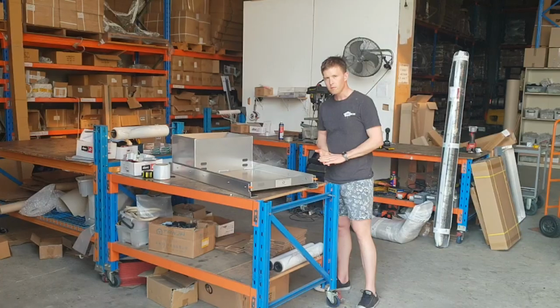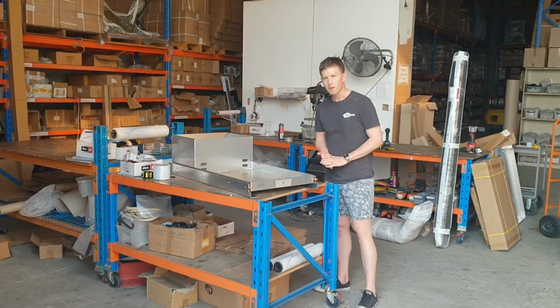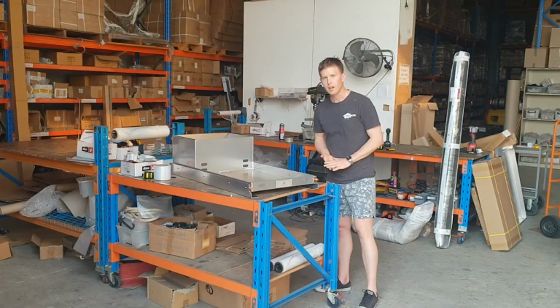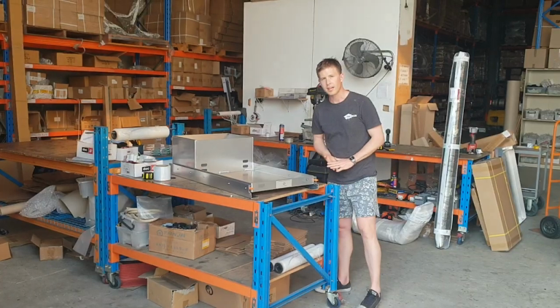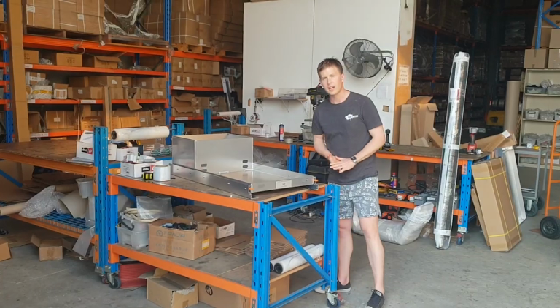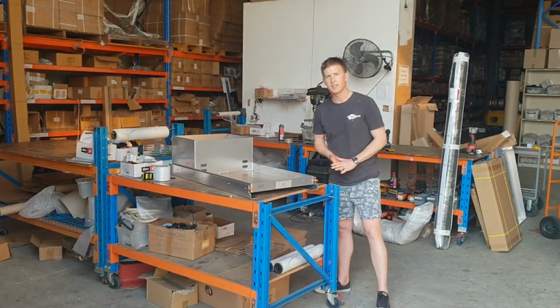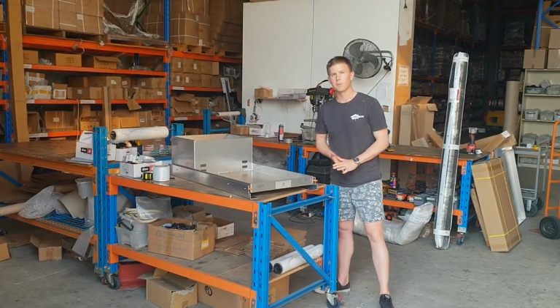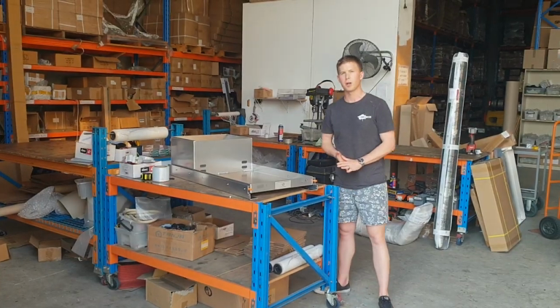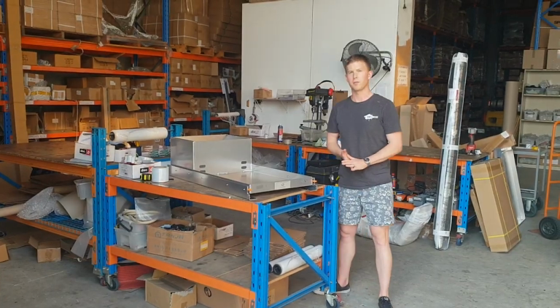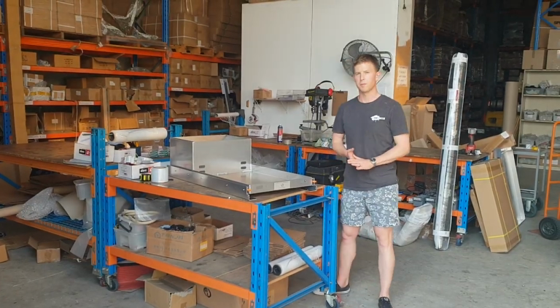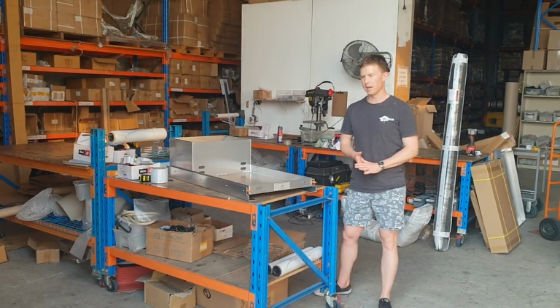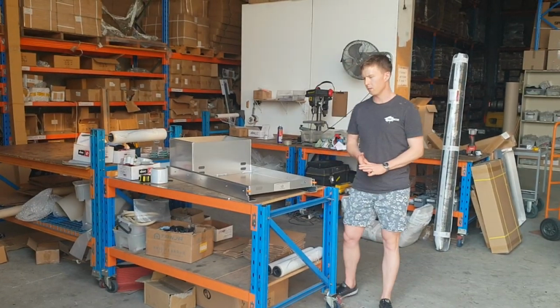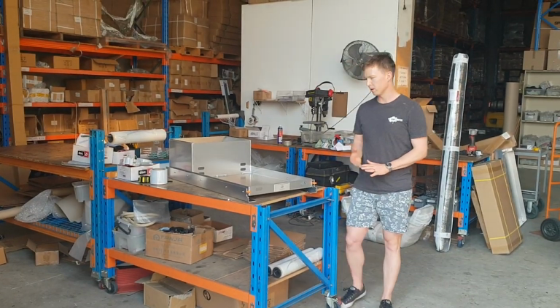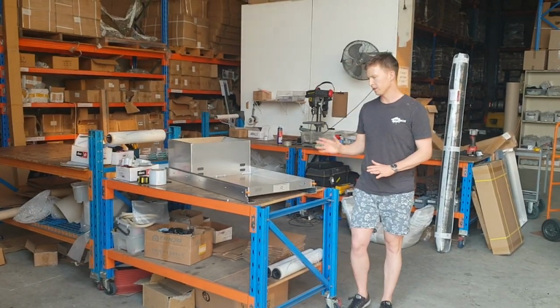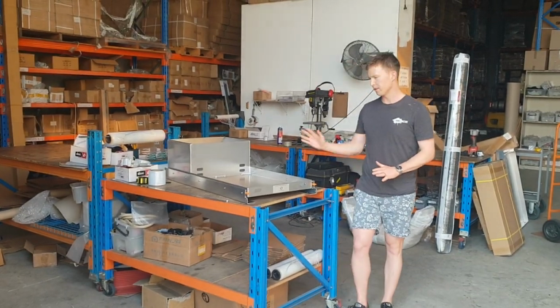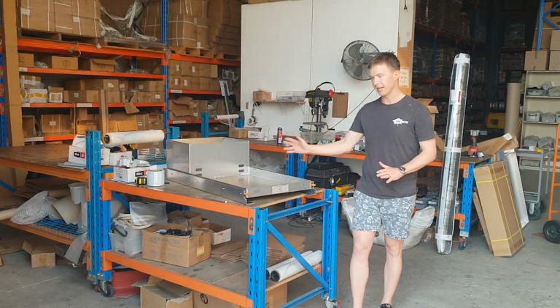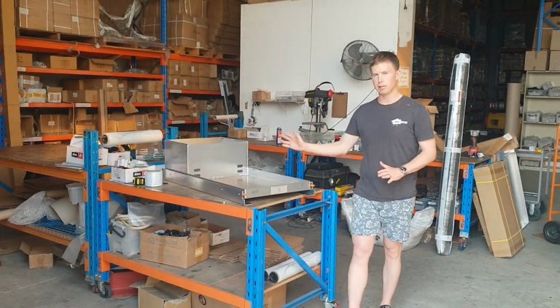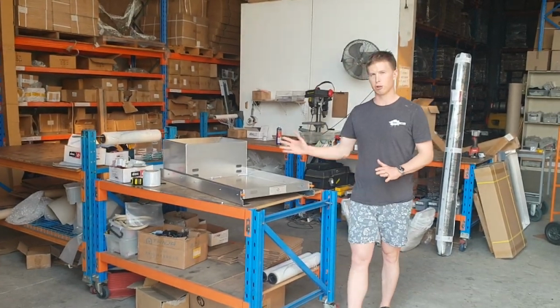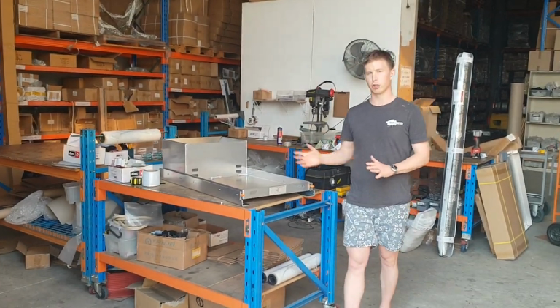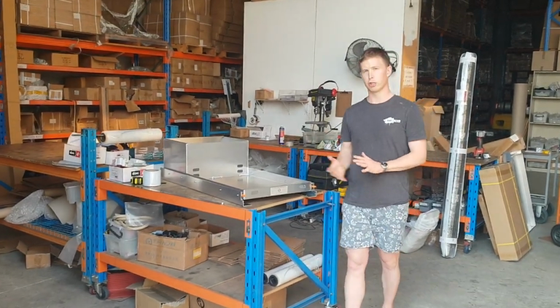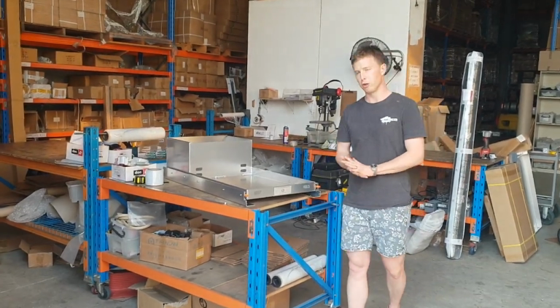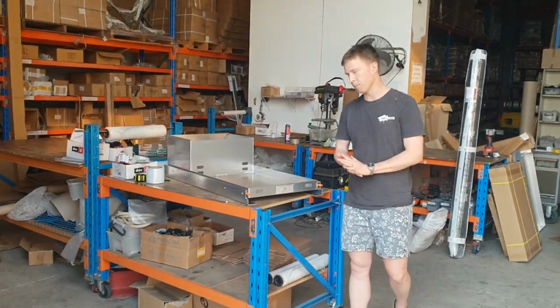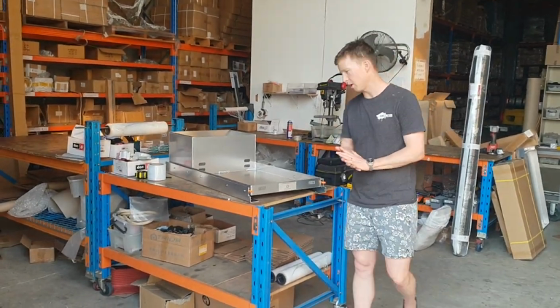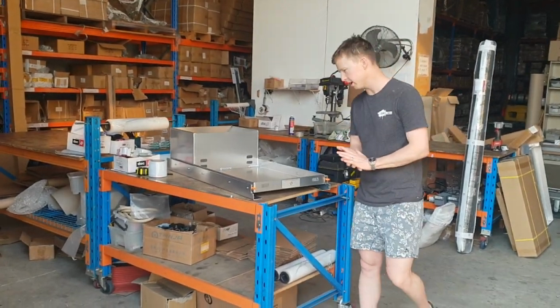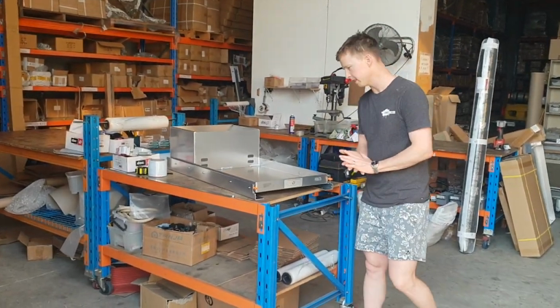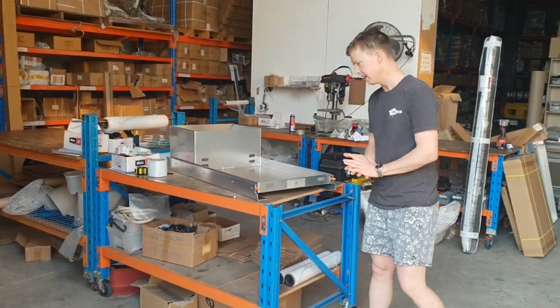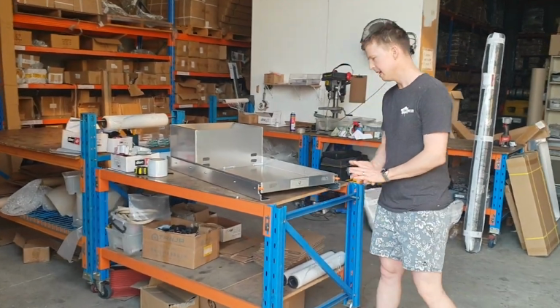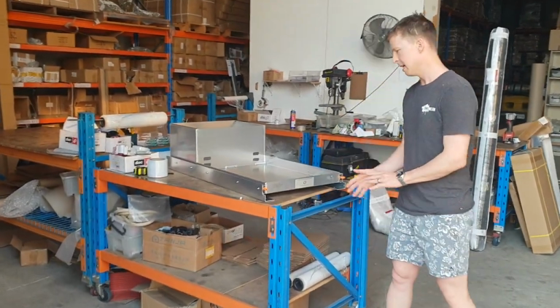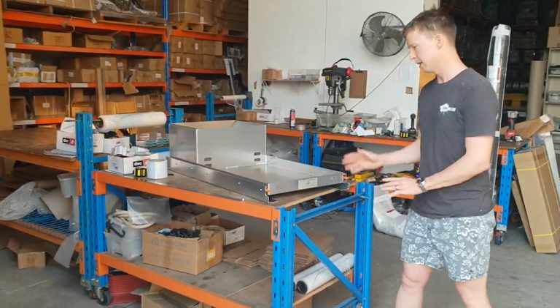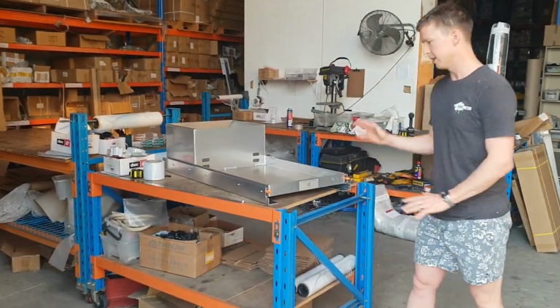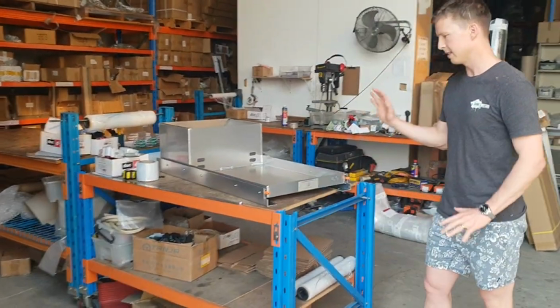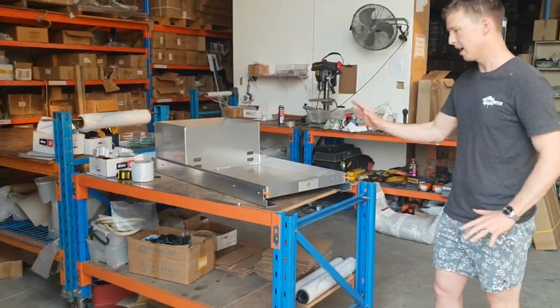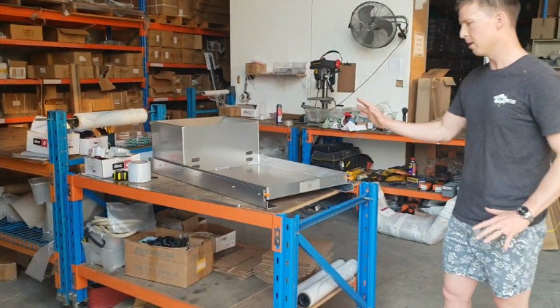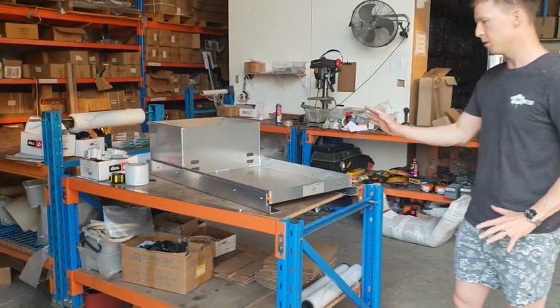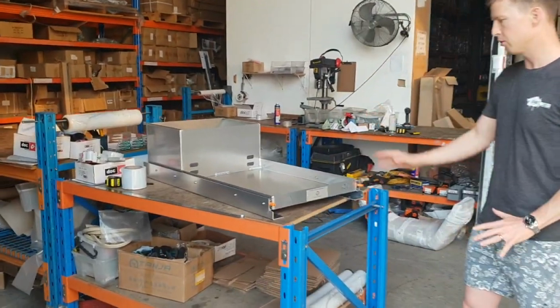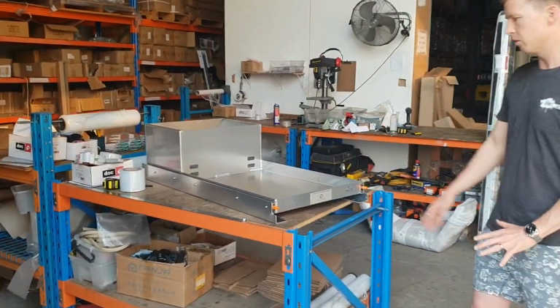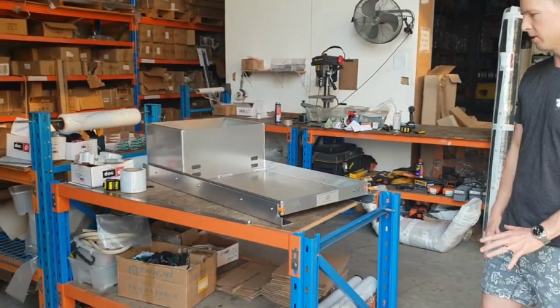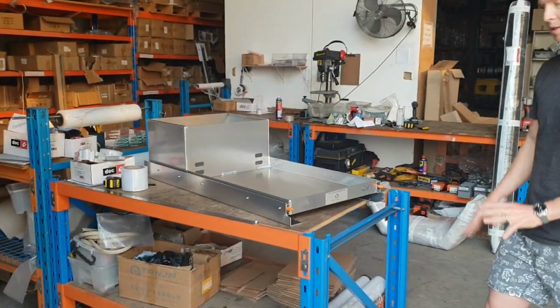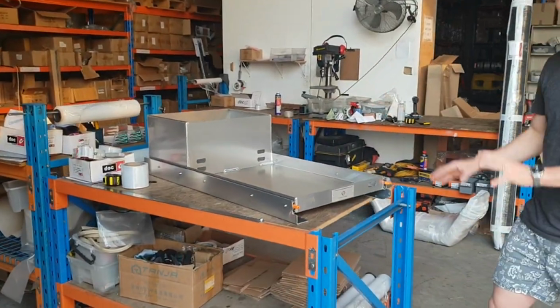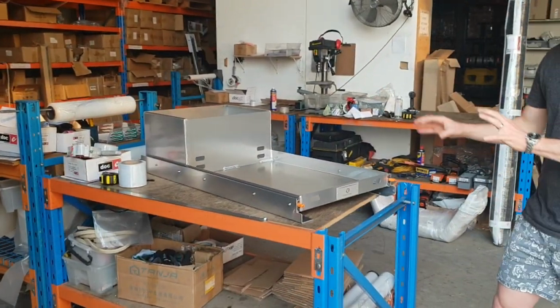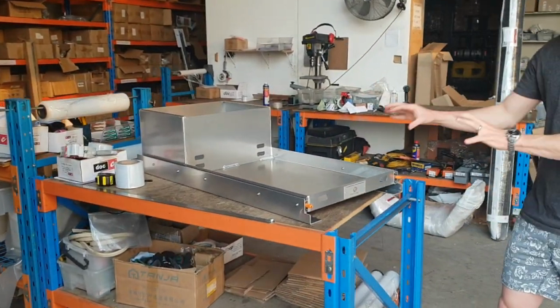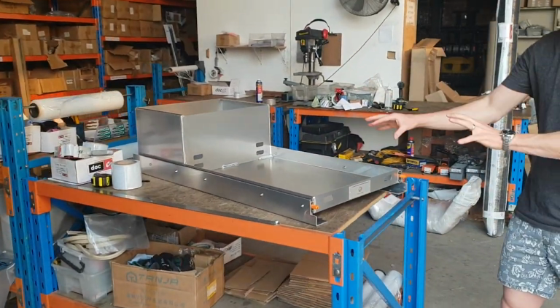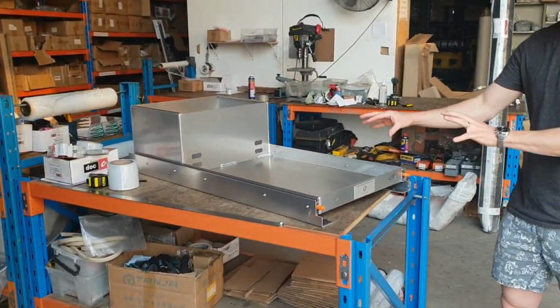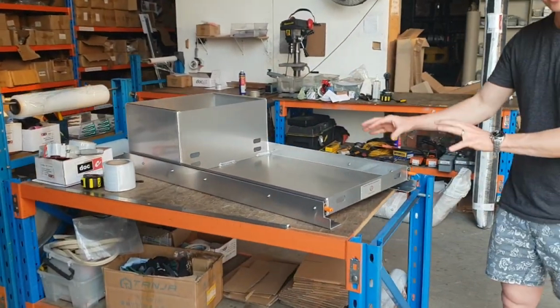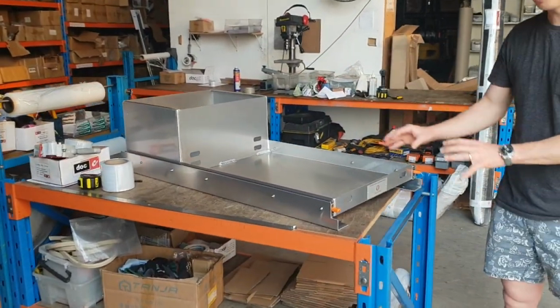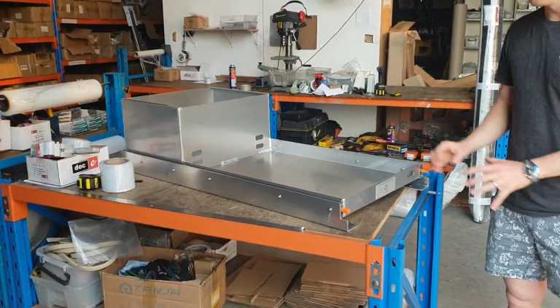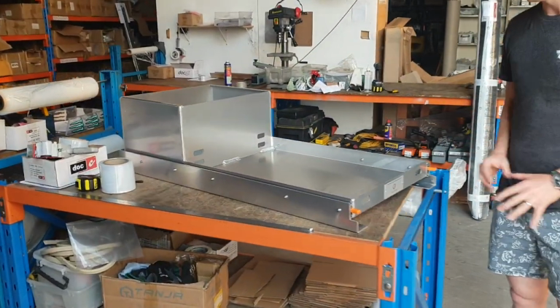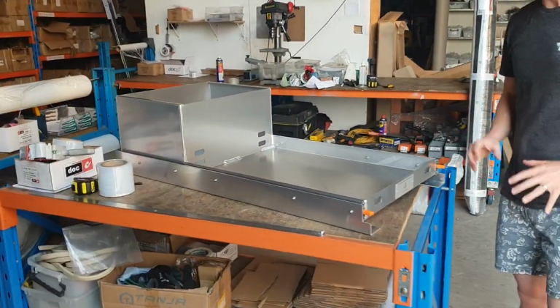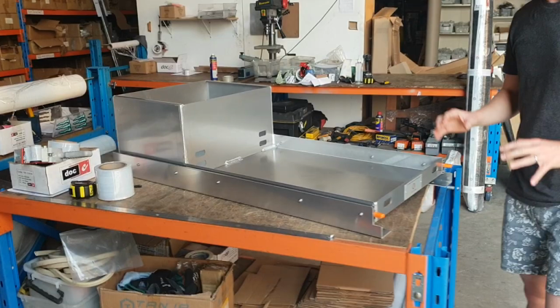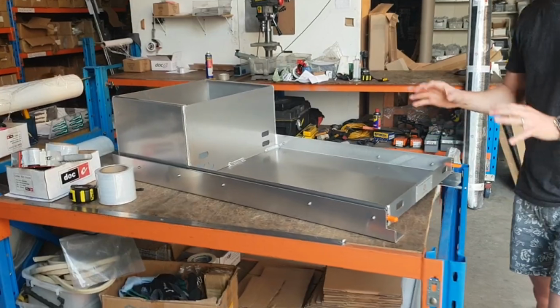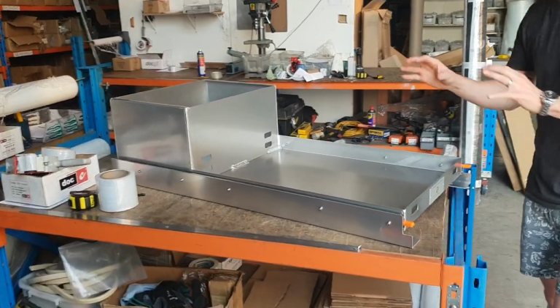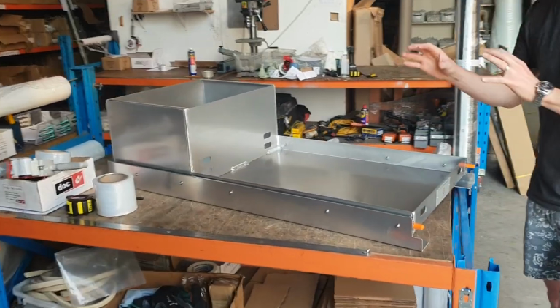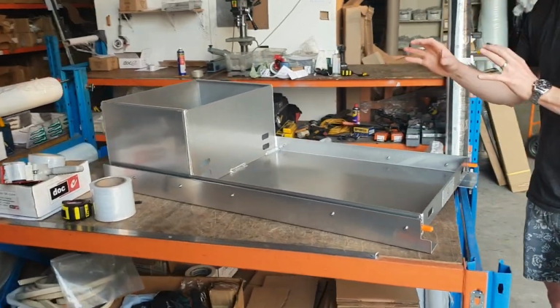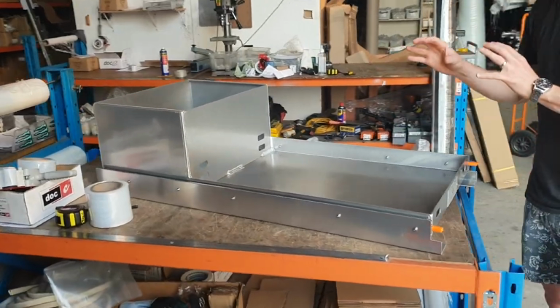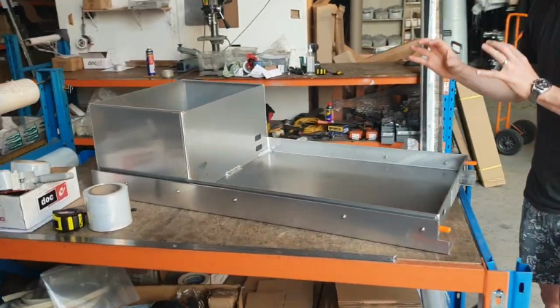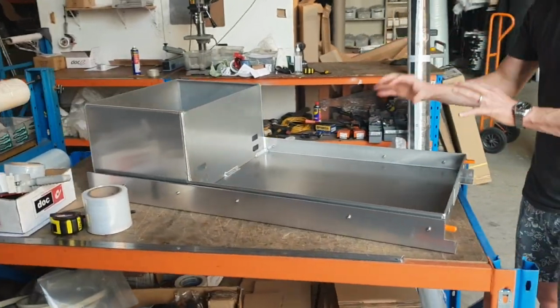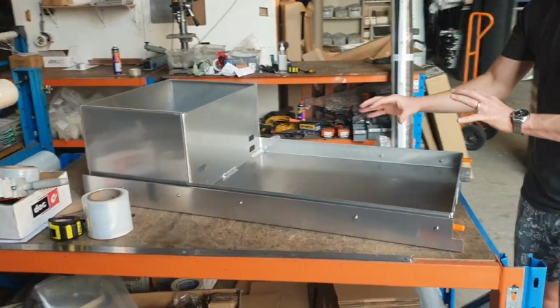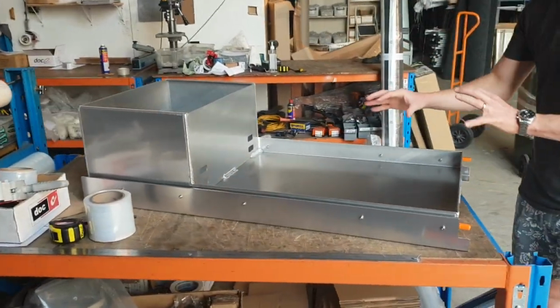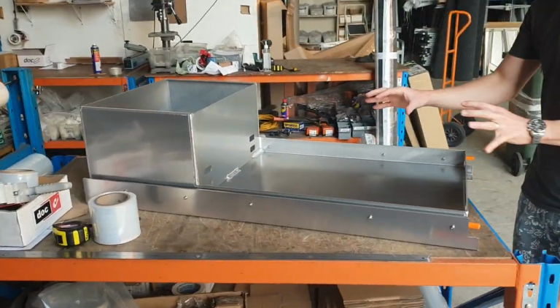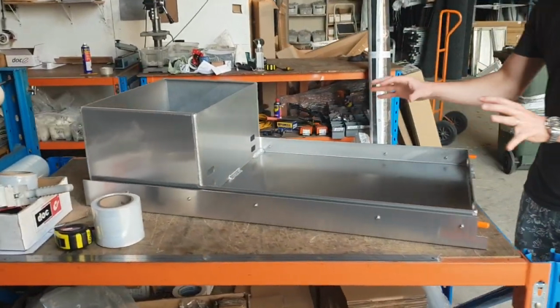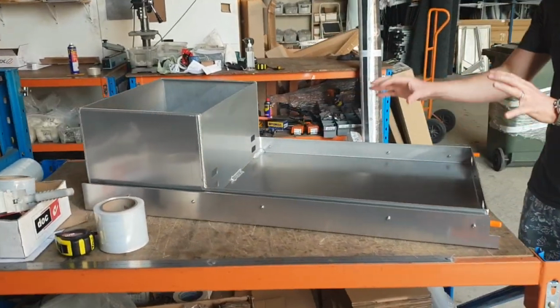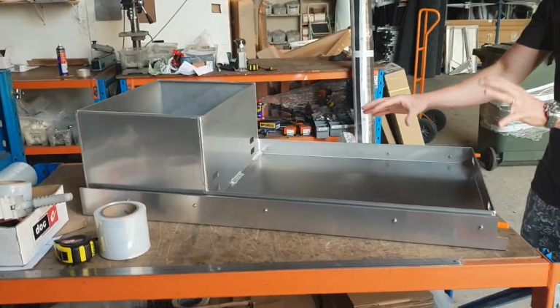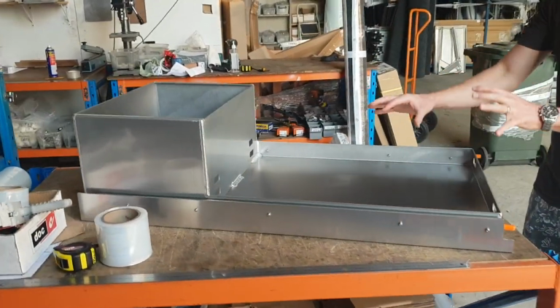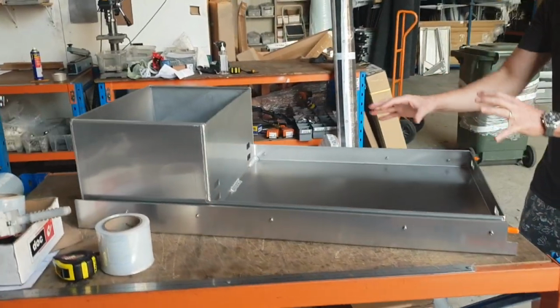Hey guys, Michael from Dun & Watson taking a look at a new product. We've got these tunnel boot drawers — this one's got a bench. It's to suit your fridge and/or barbecue.